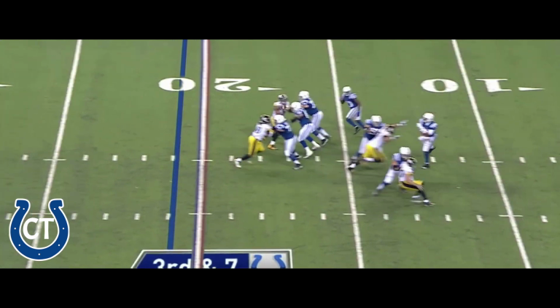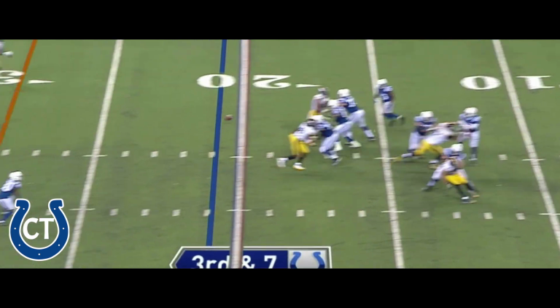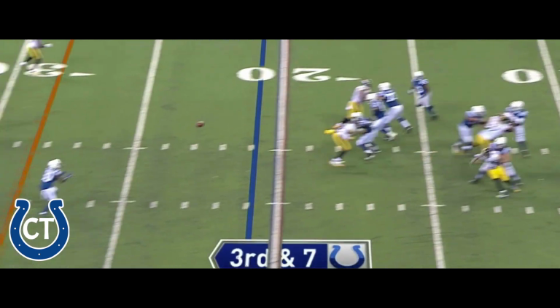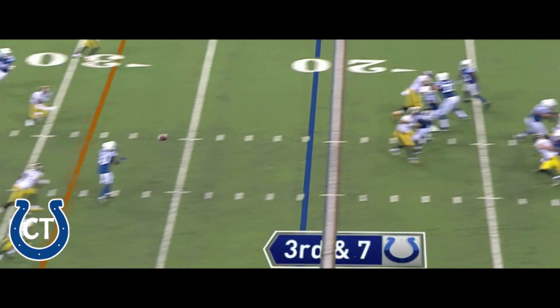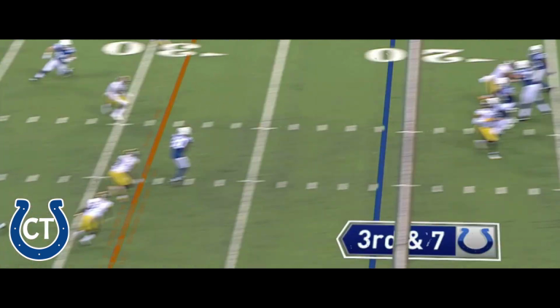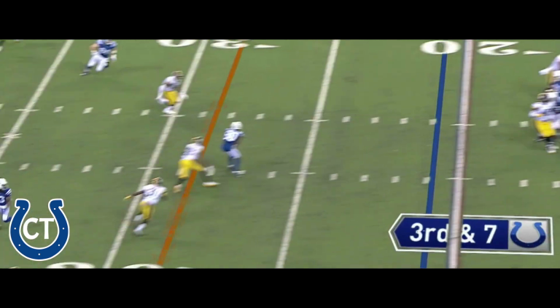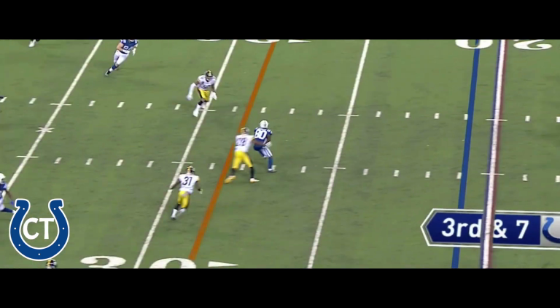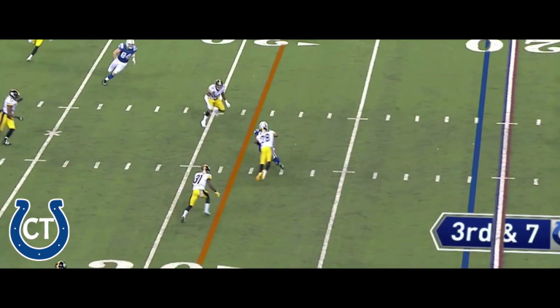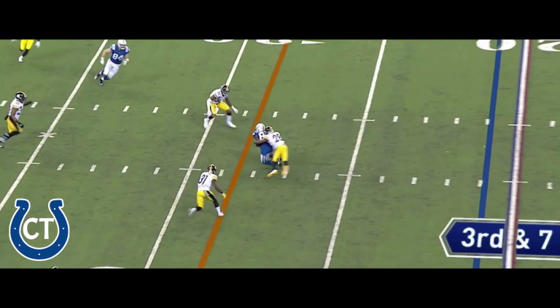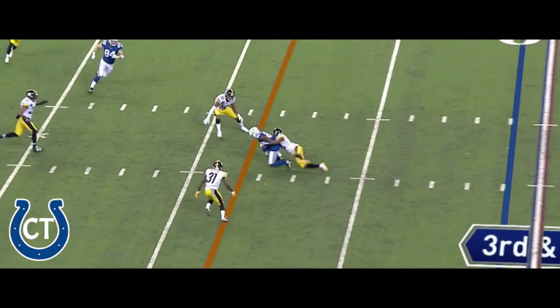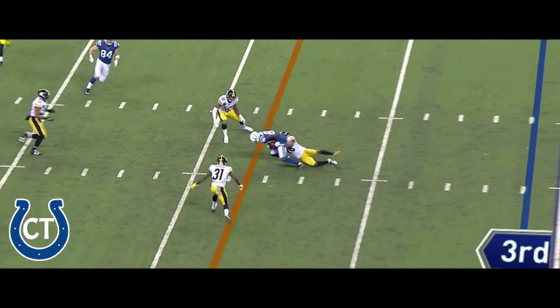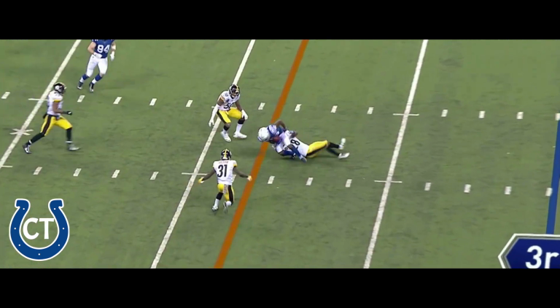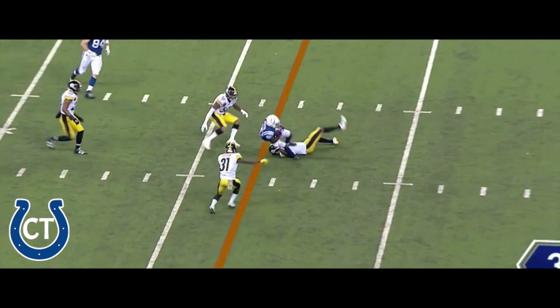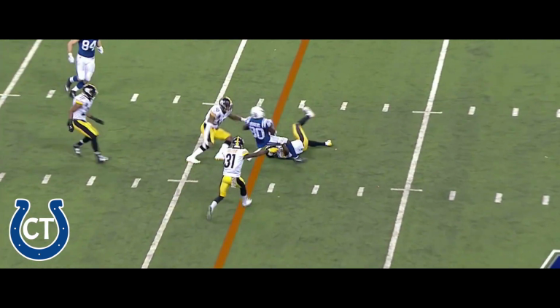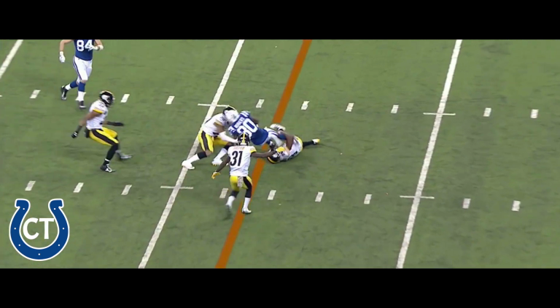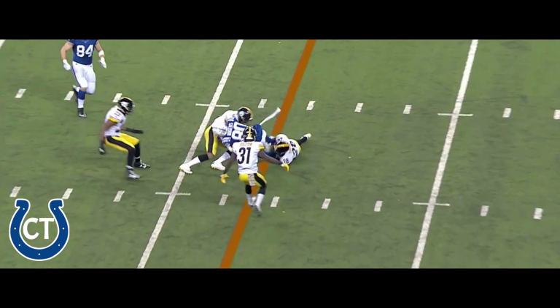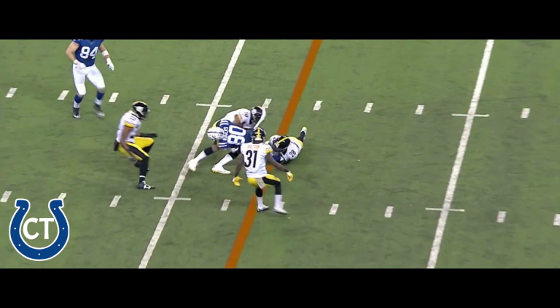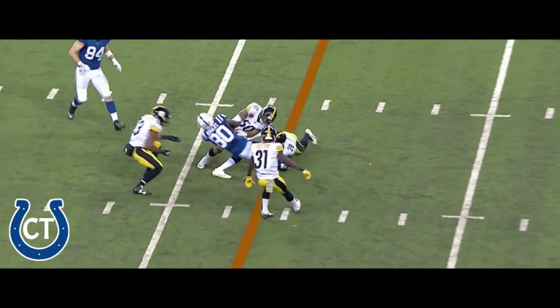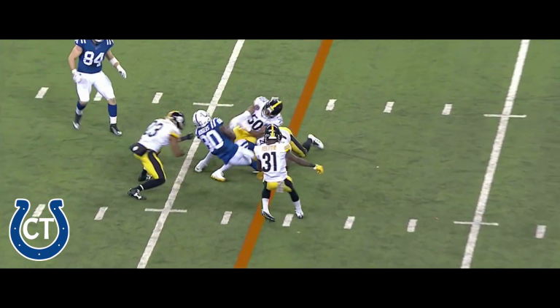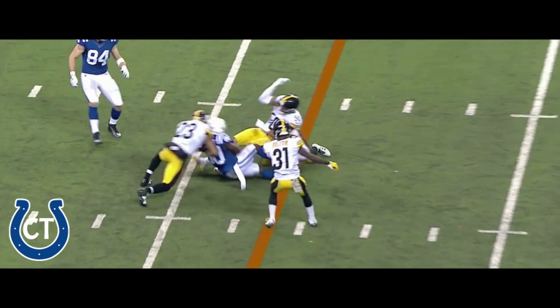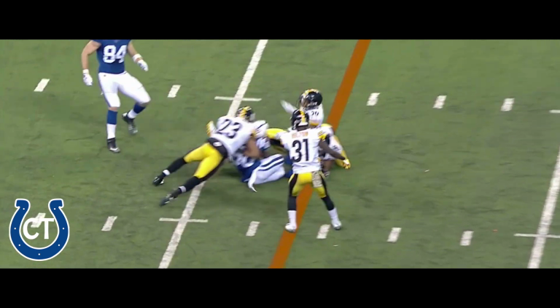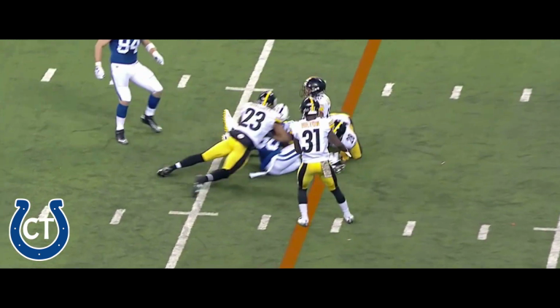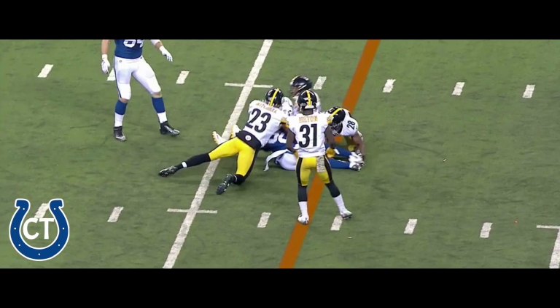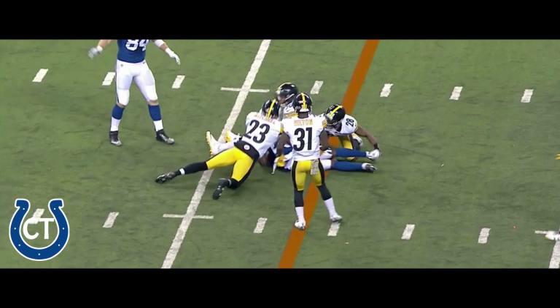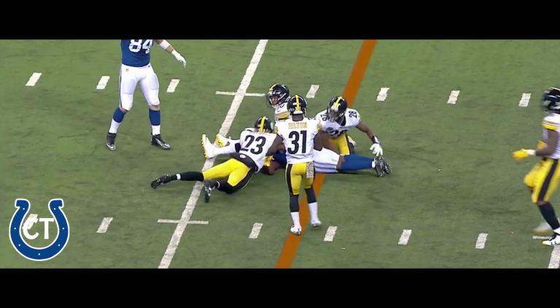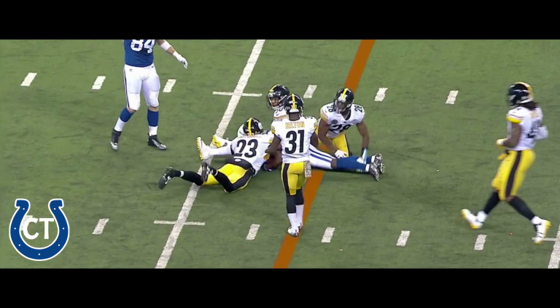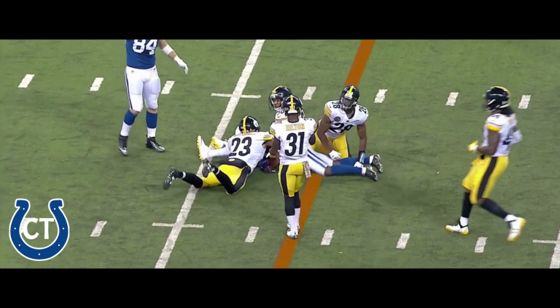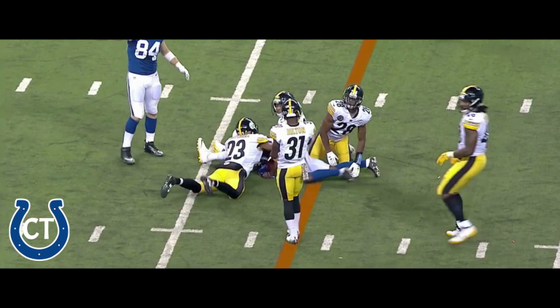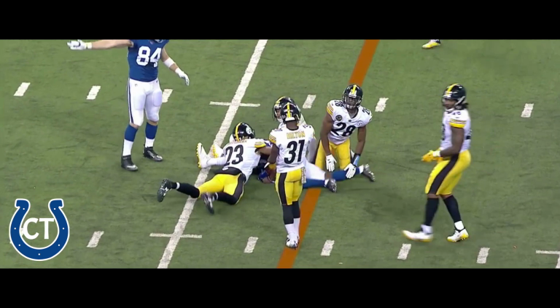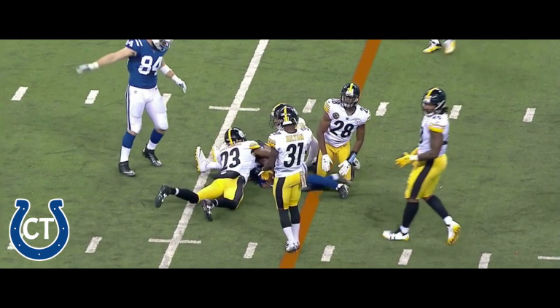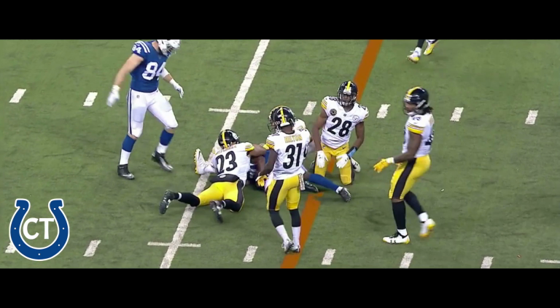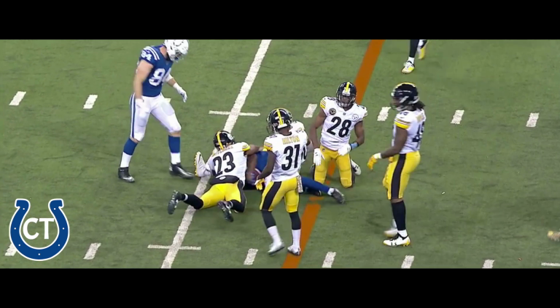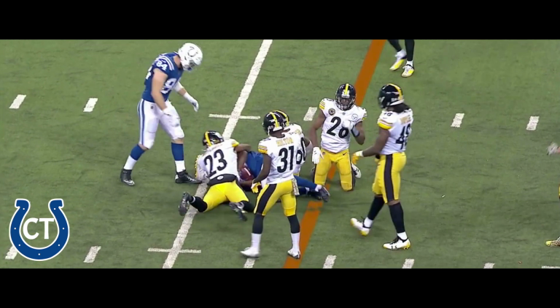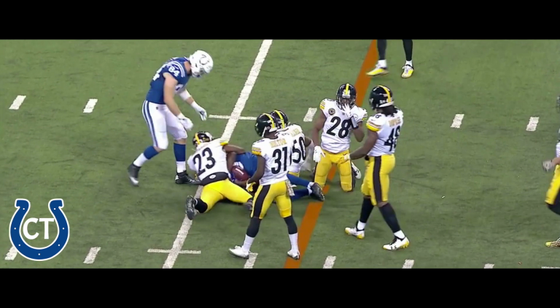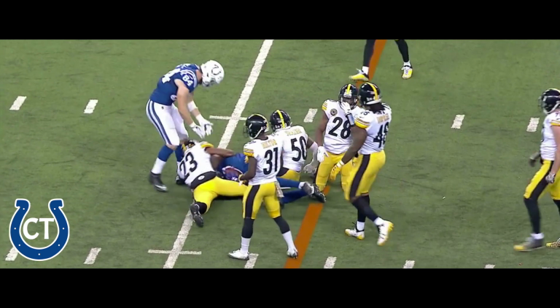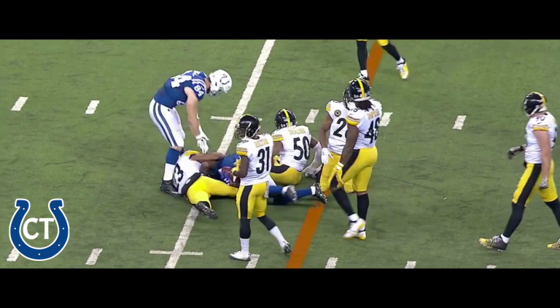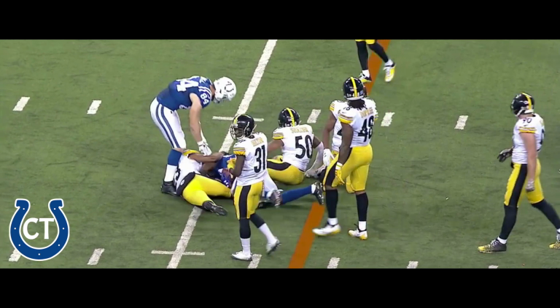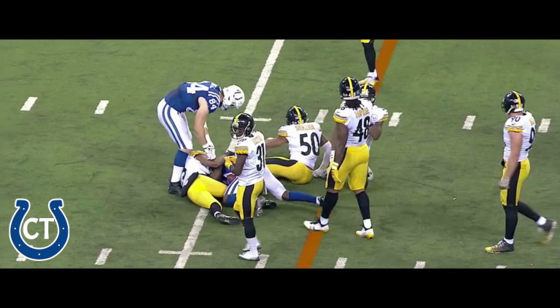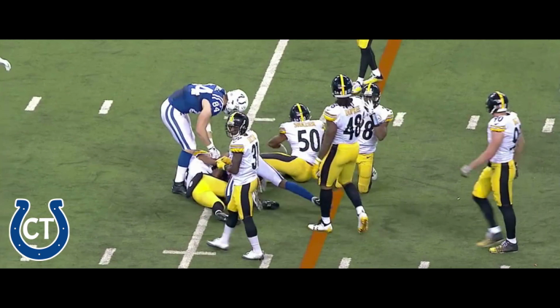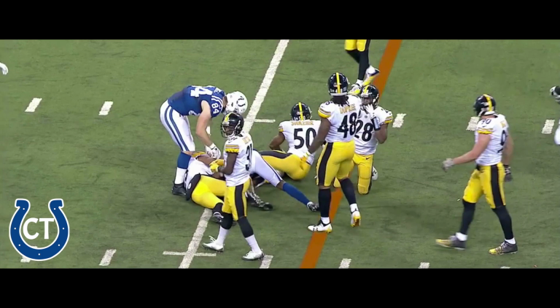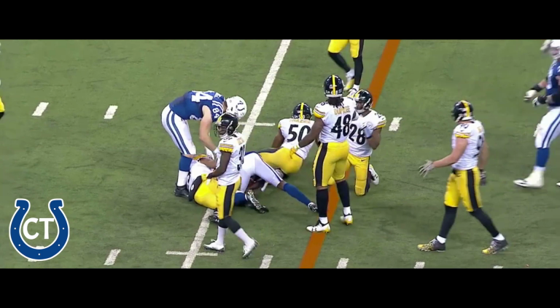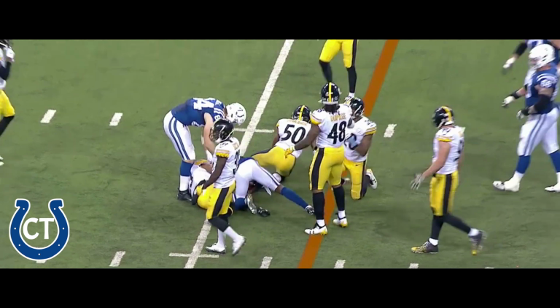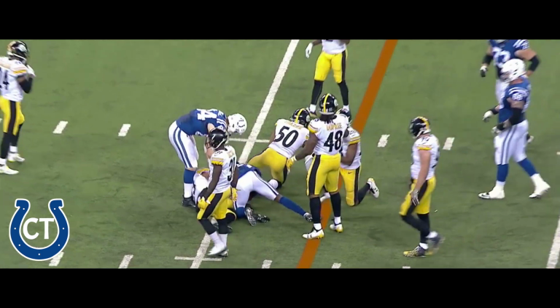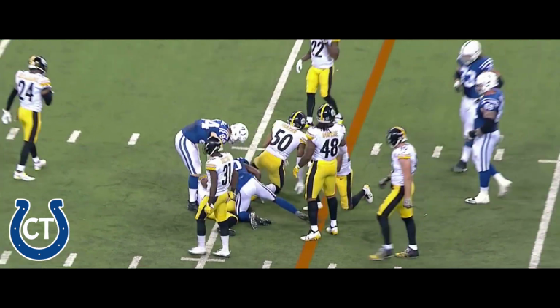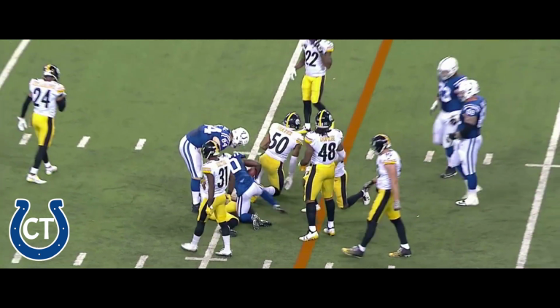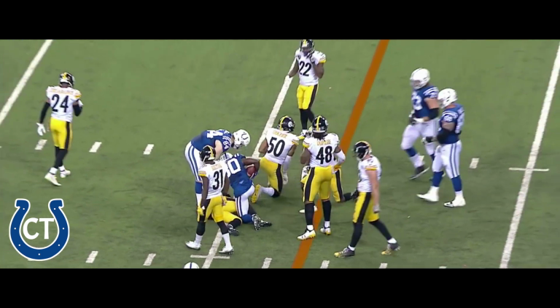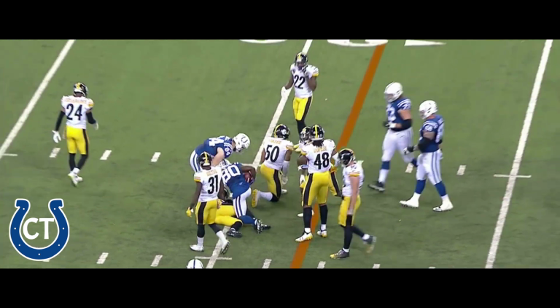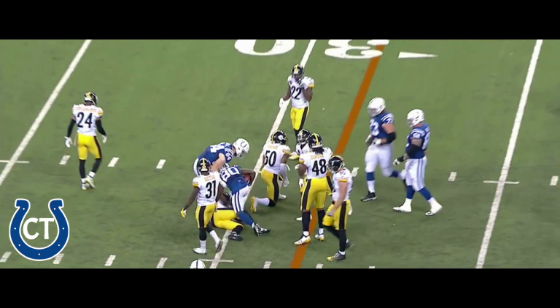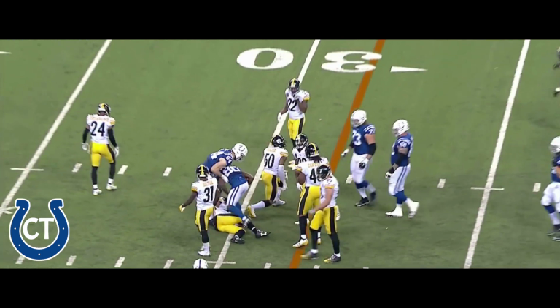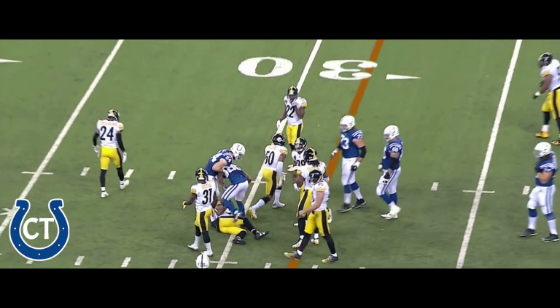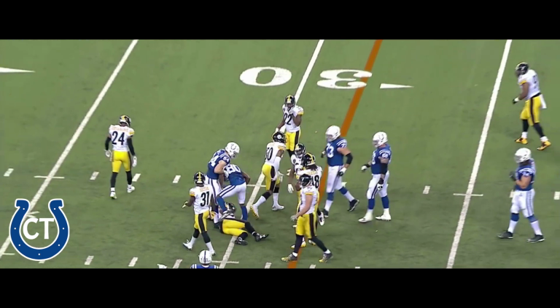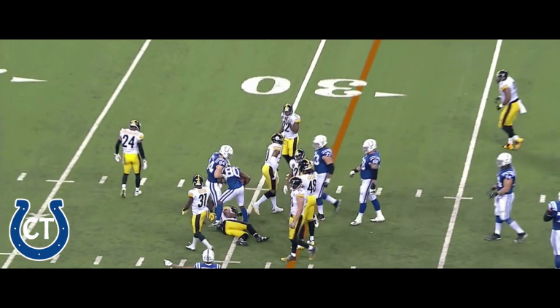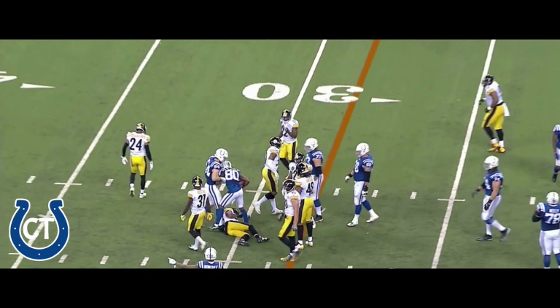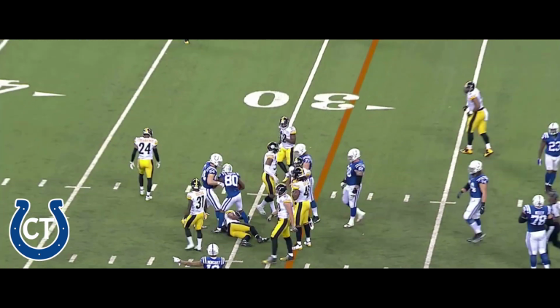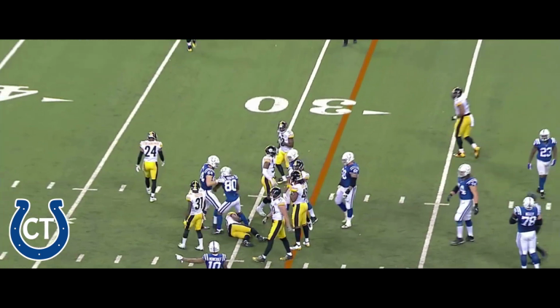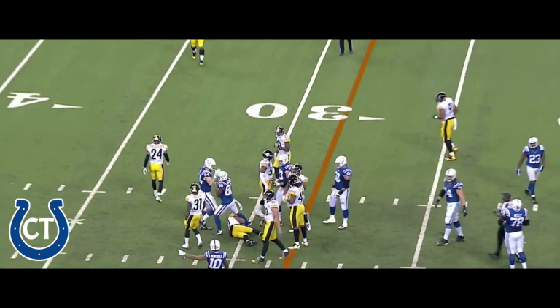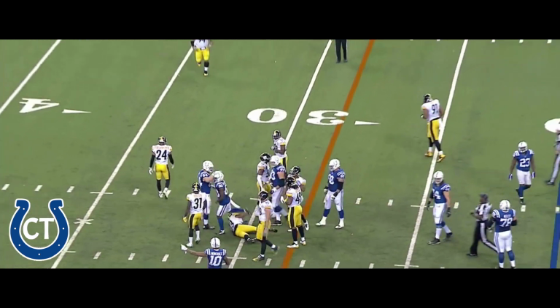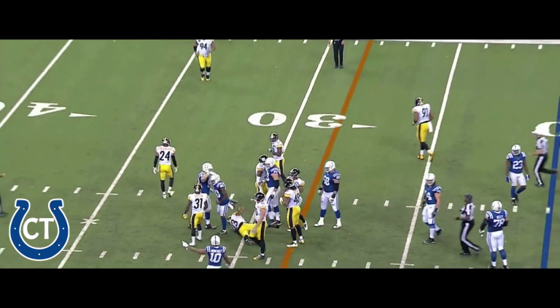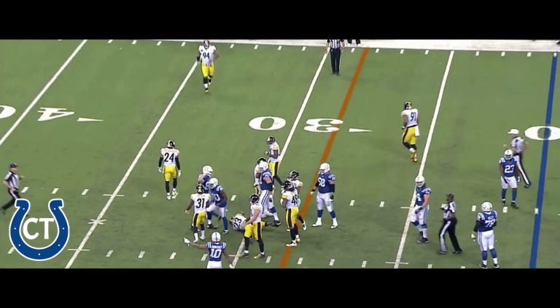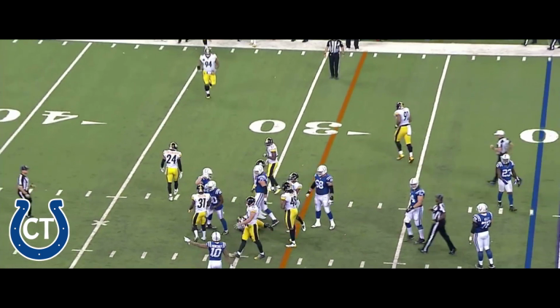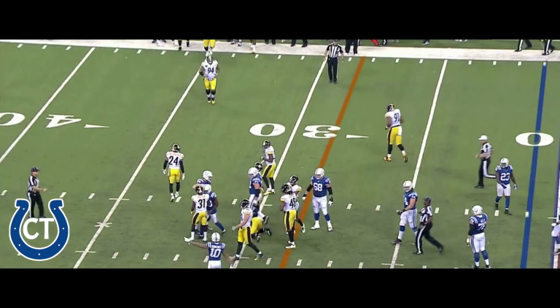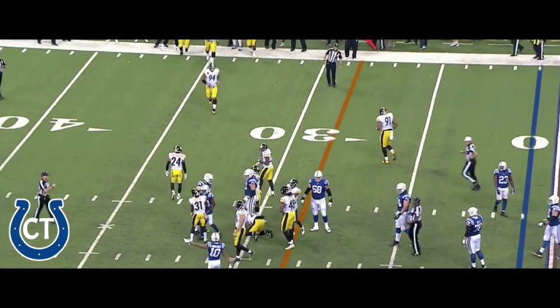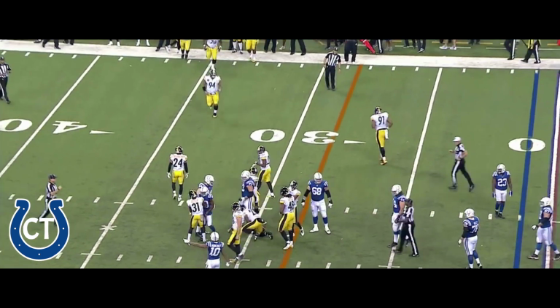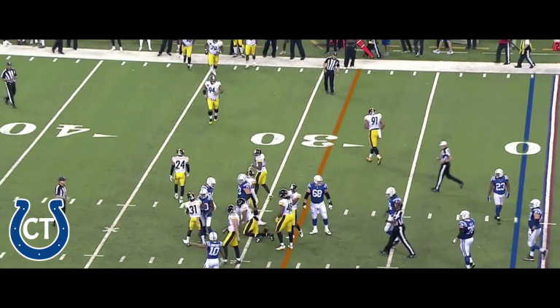Over the middle, hits his man over the middle to the 29, 30 yard line — that's Chester Rodgers, and that's enough for a first down.